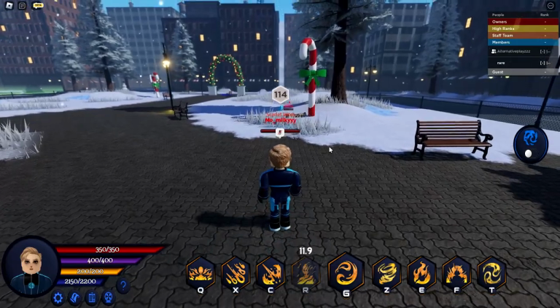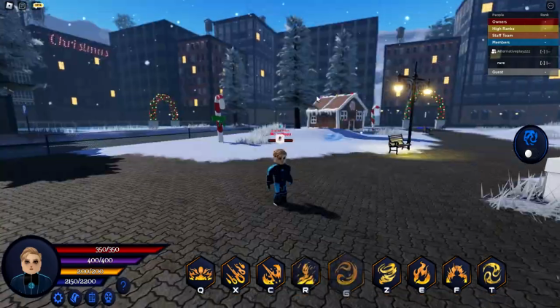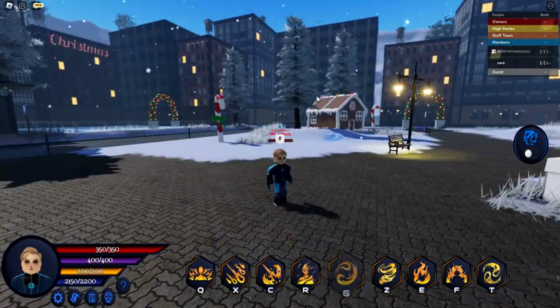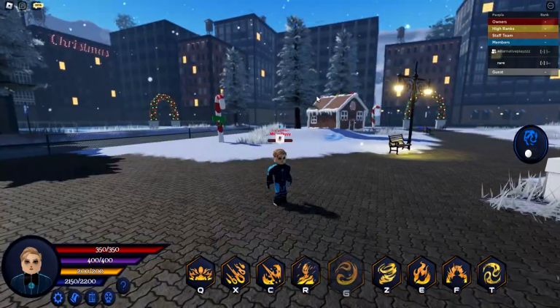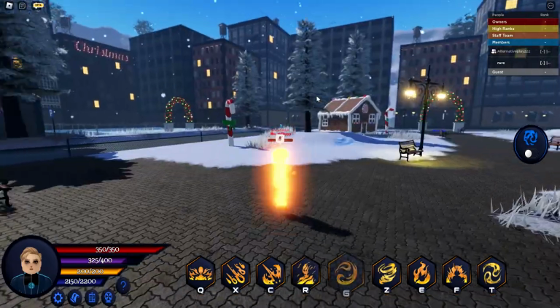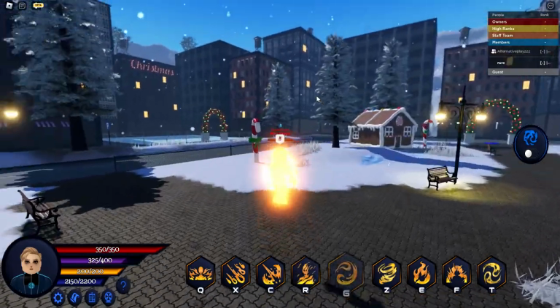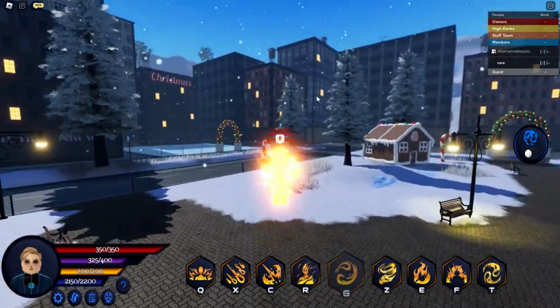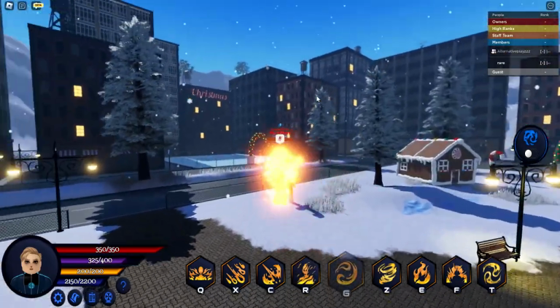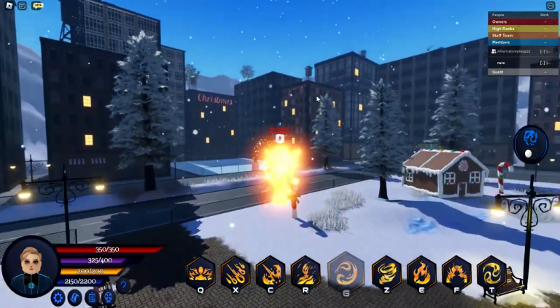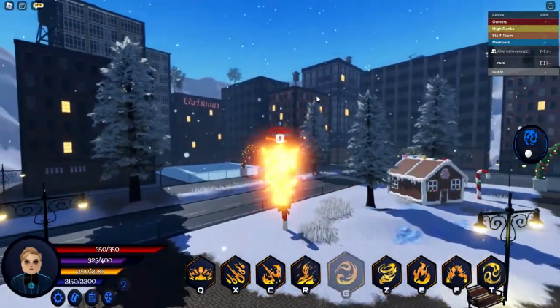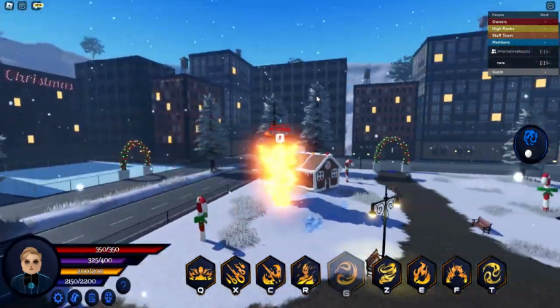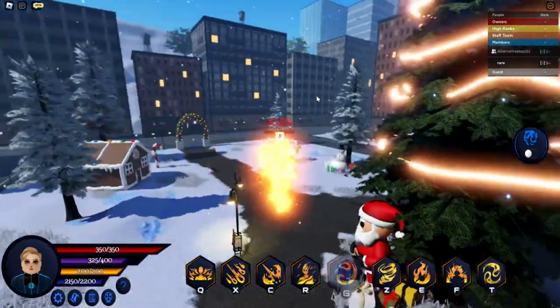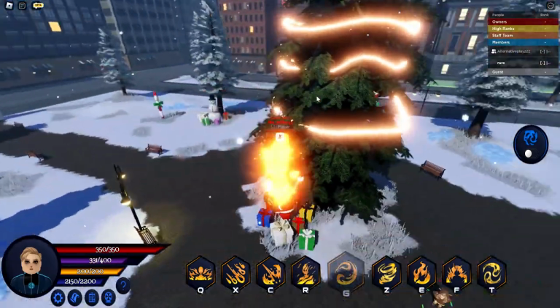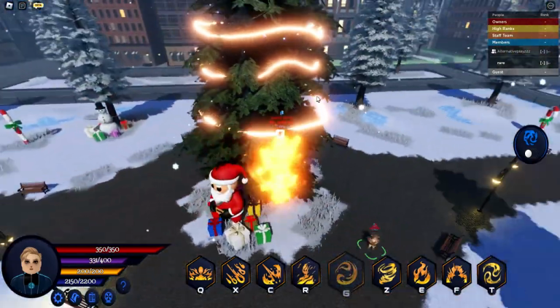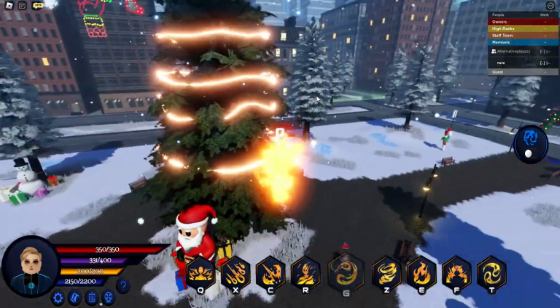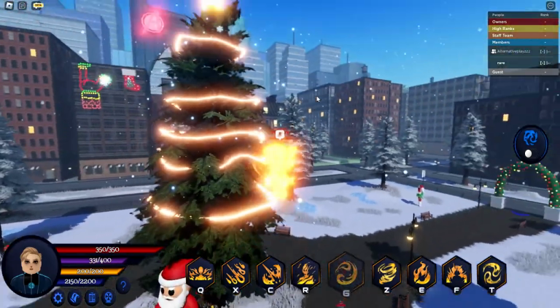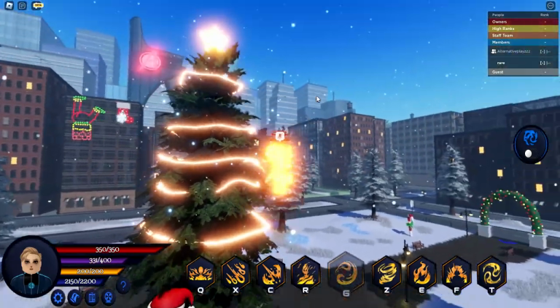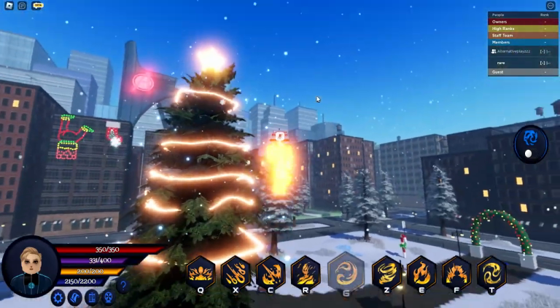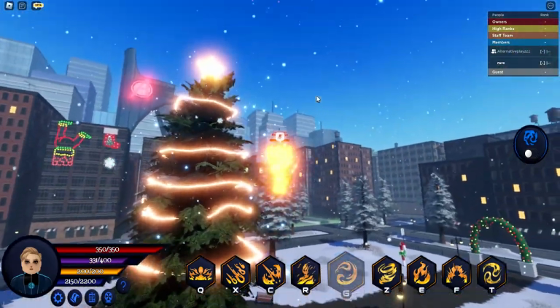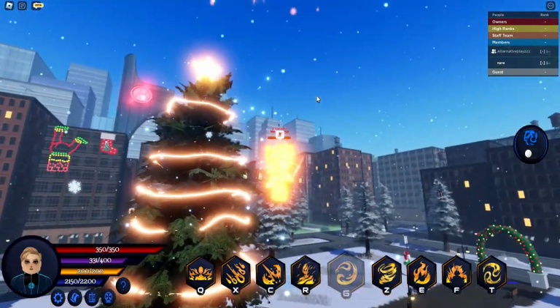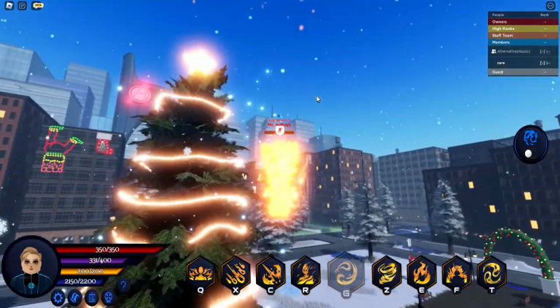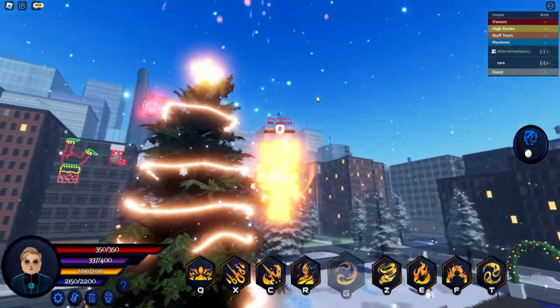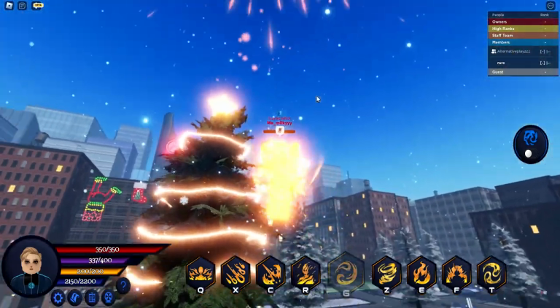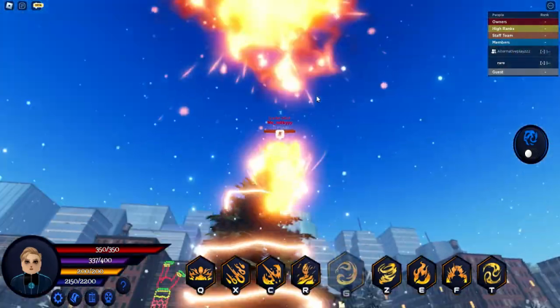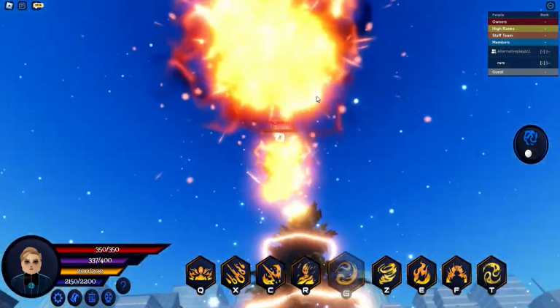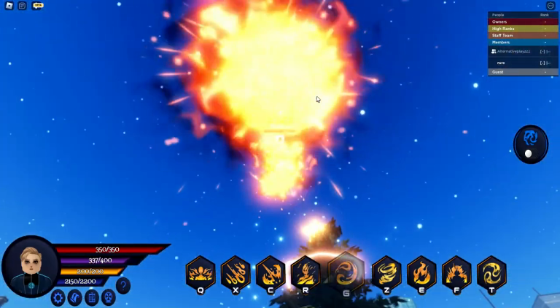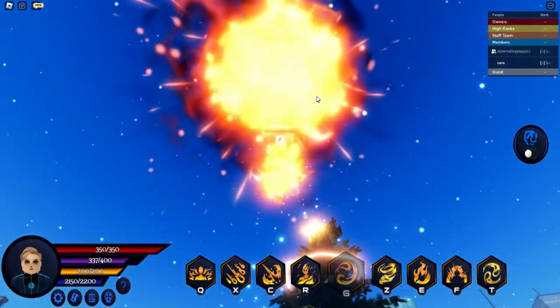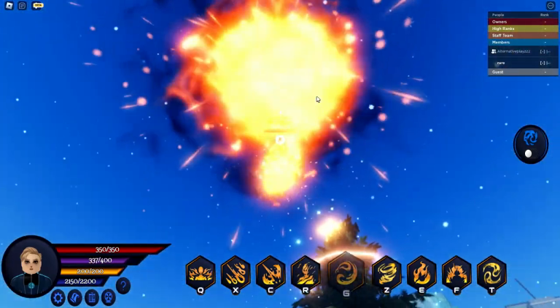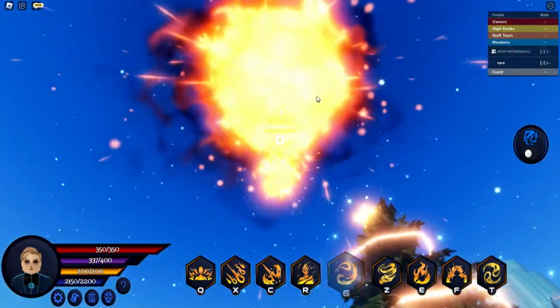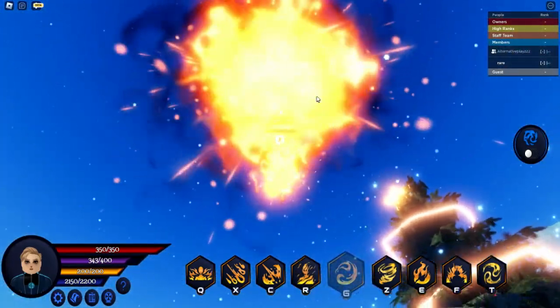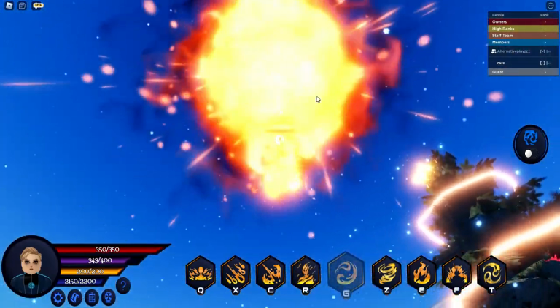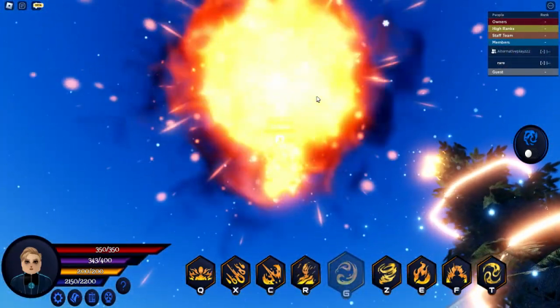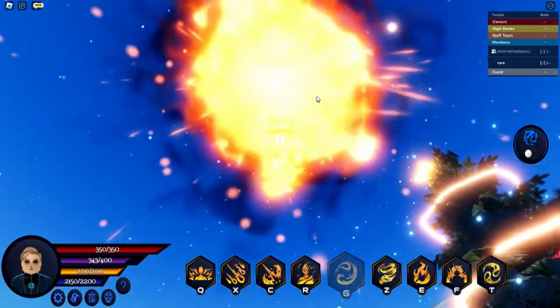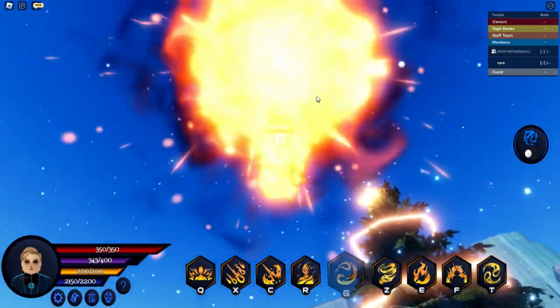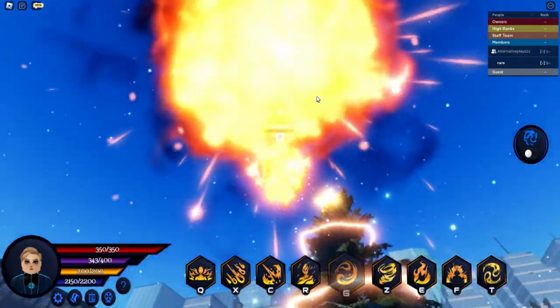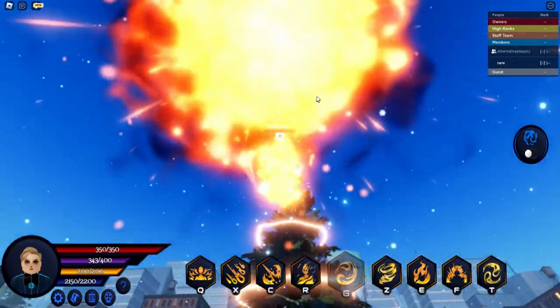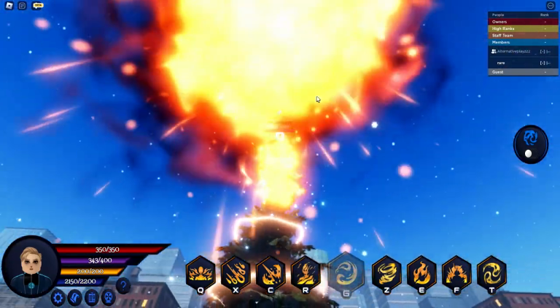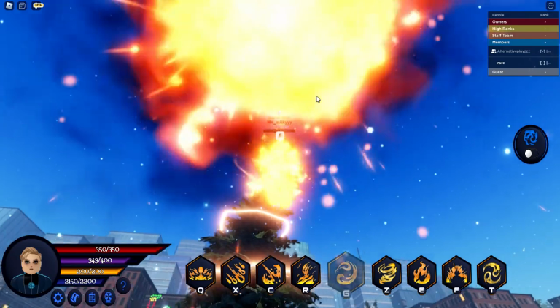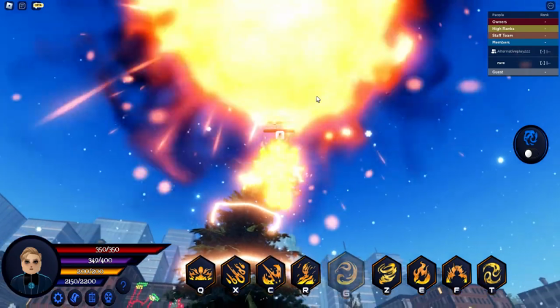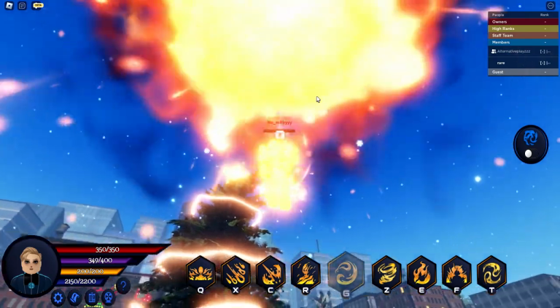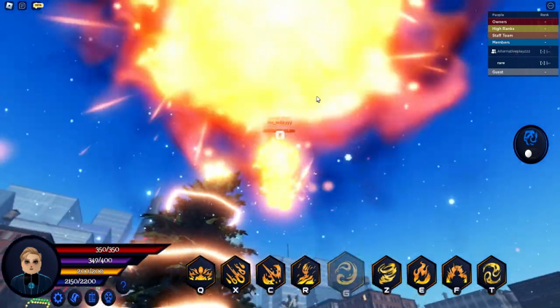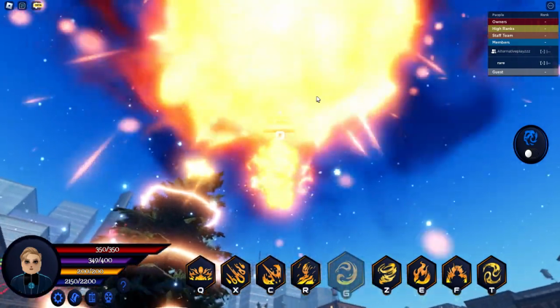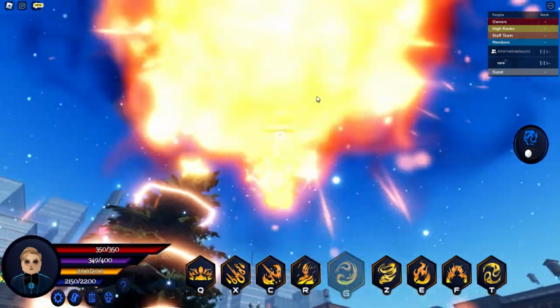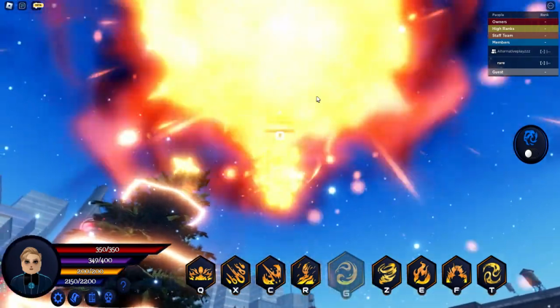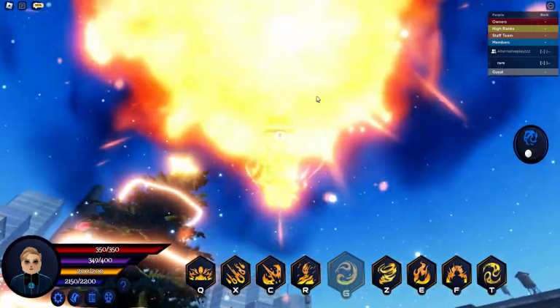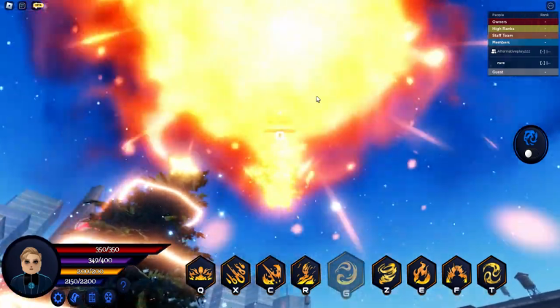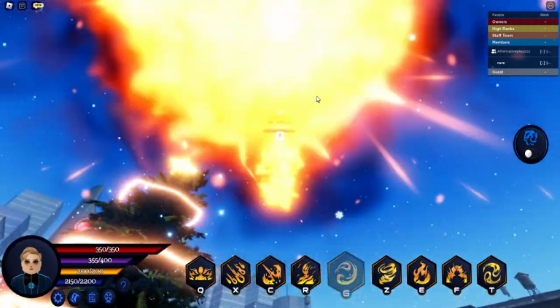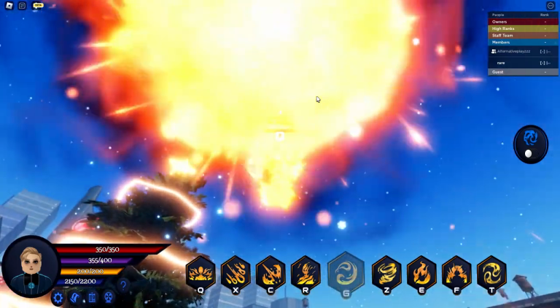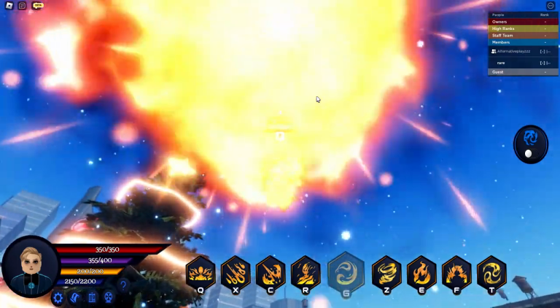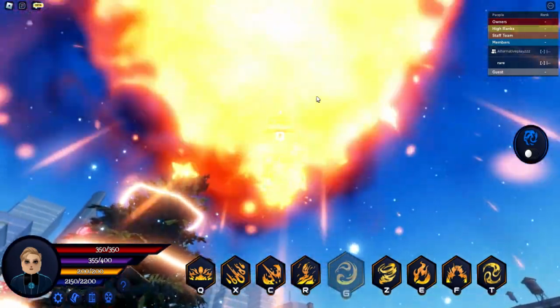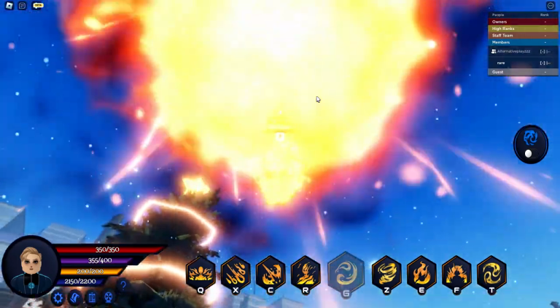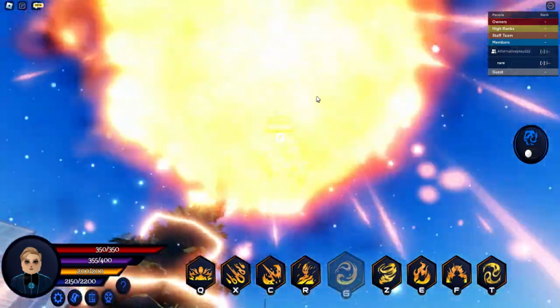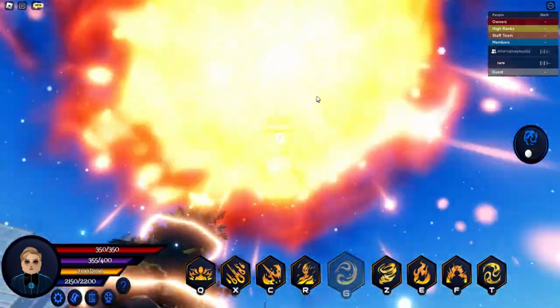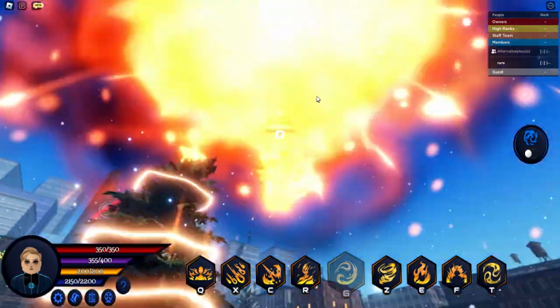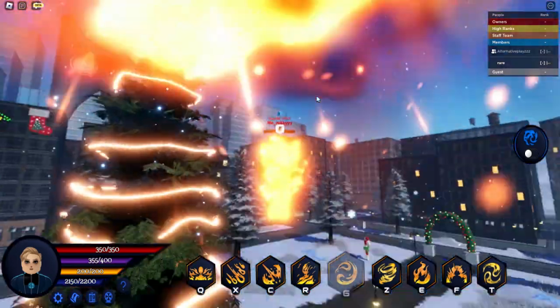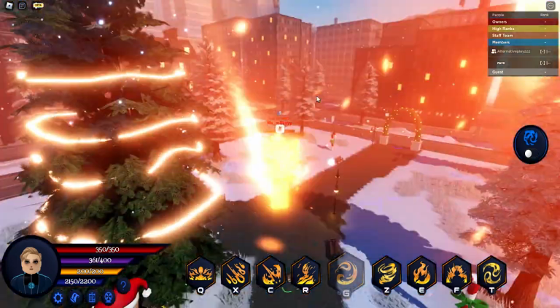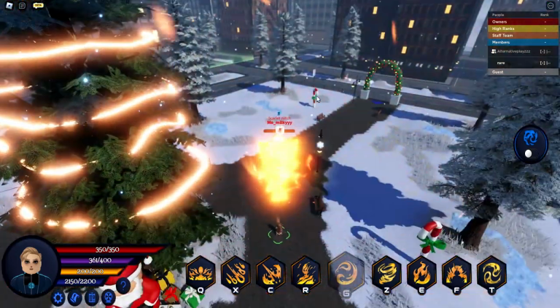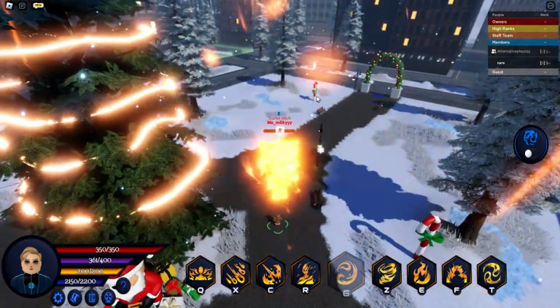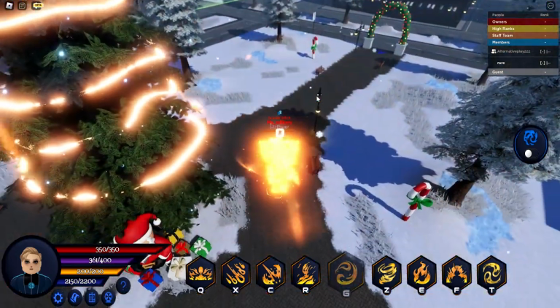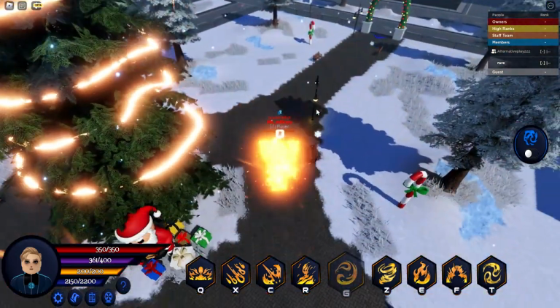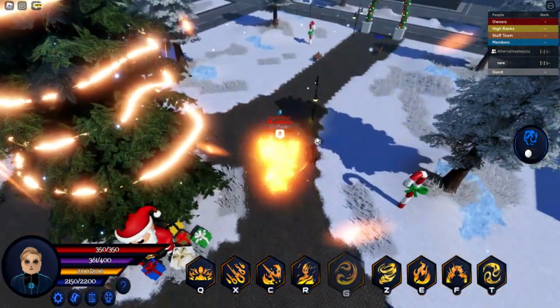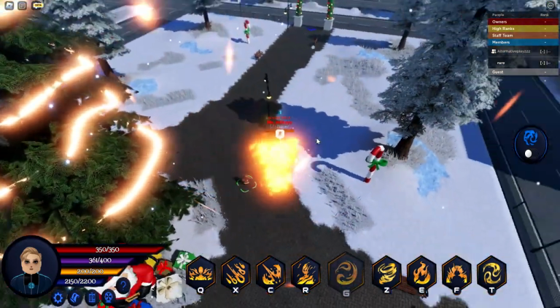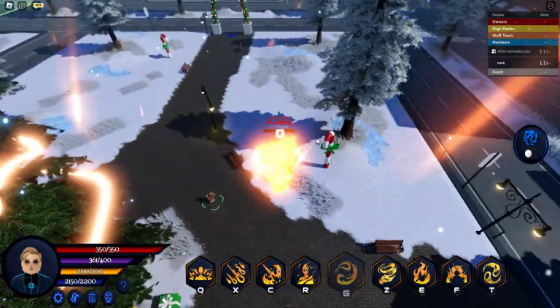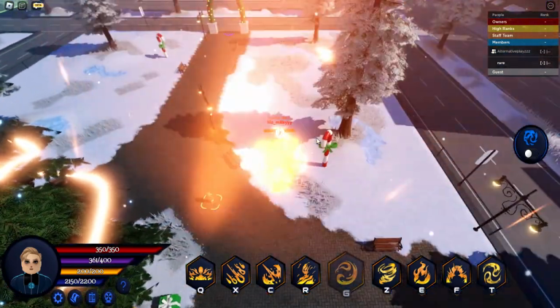Next is Flamecore. It lifts you up in the air, making a big fireball, and the longer you stay in the air, the bigger the fireball gets.